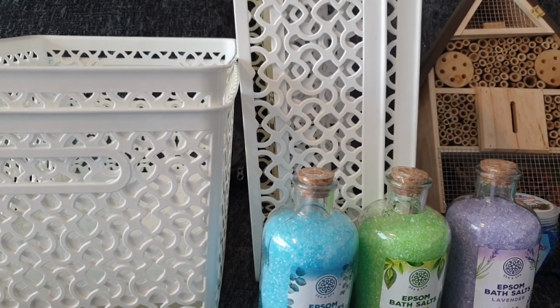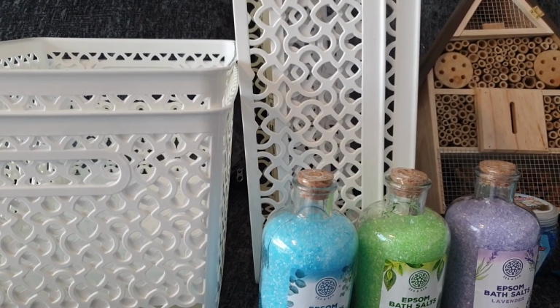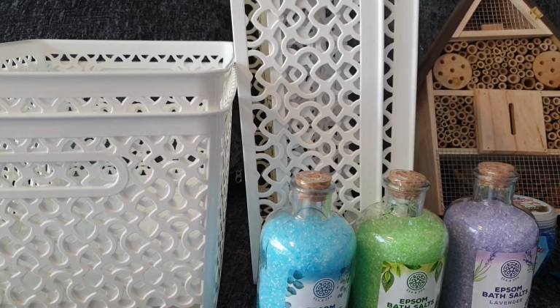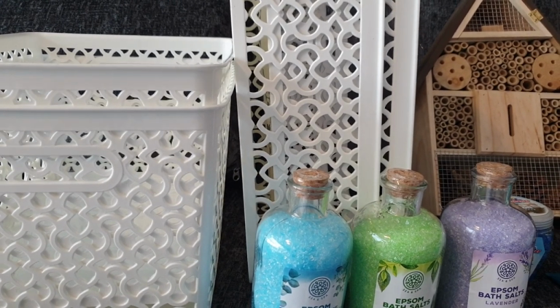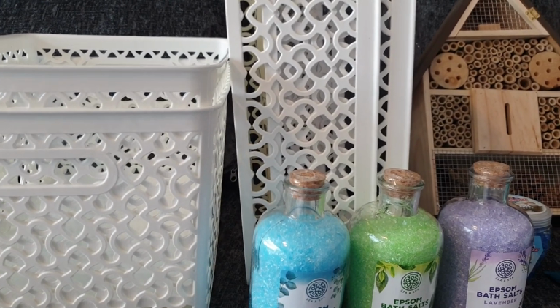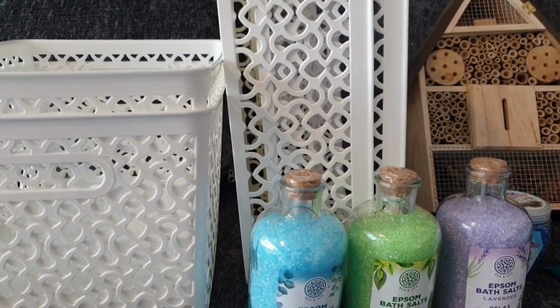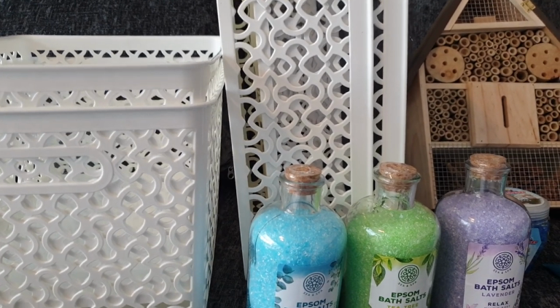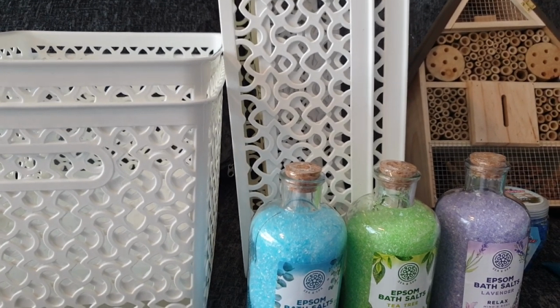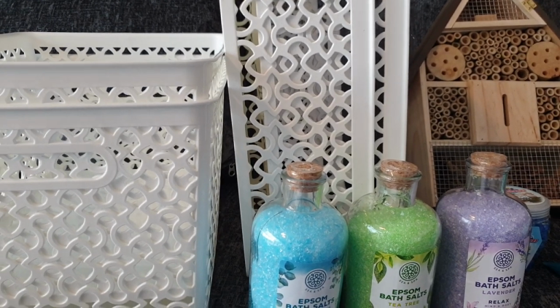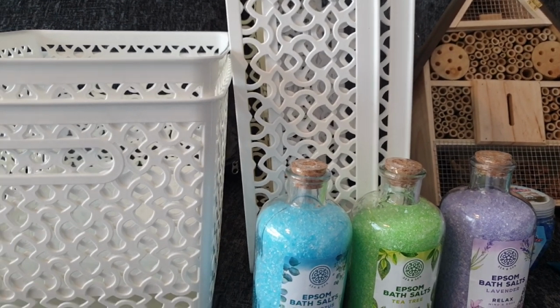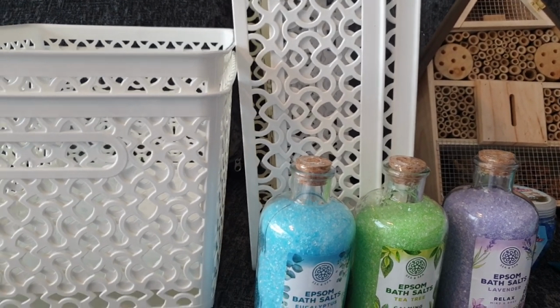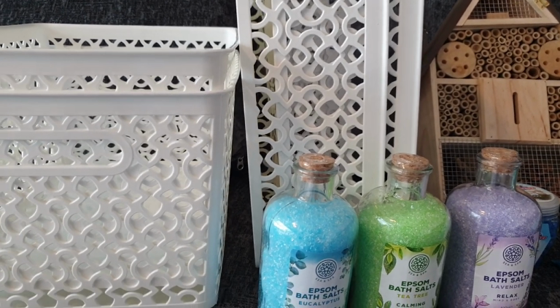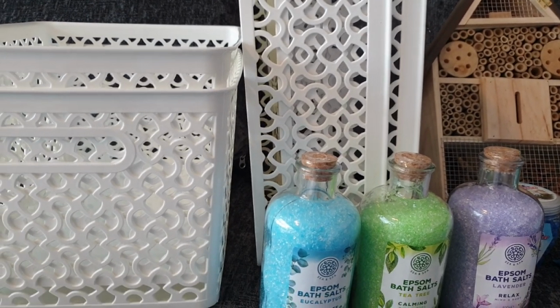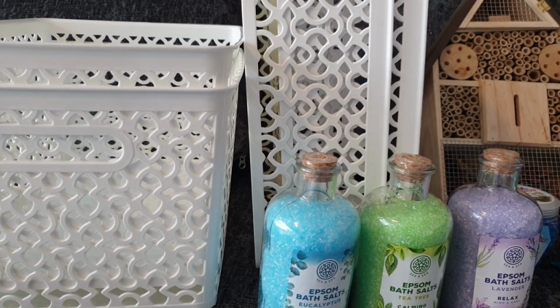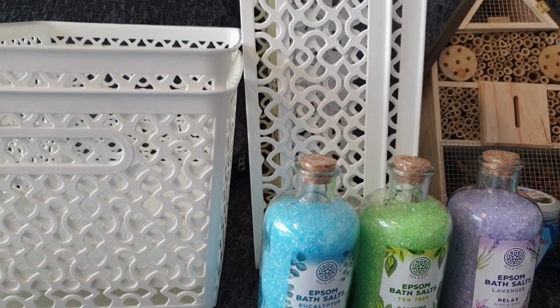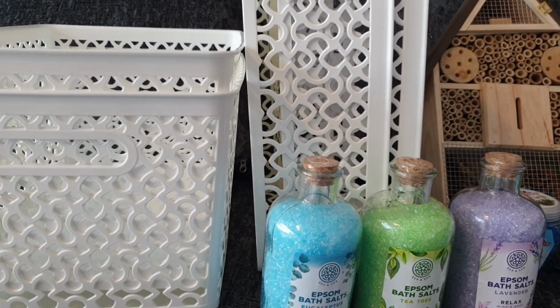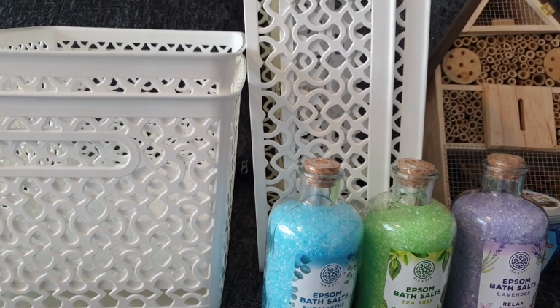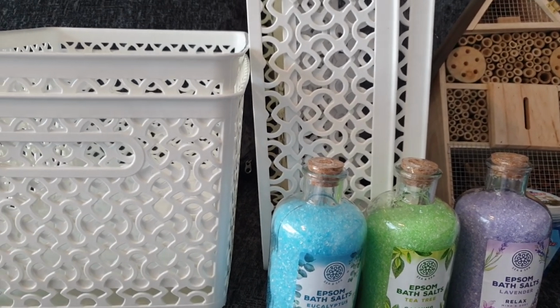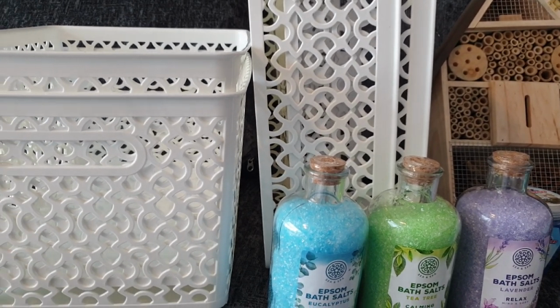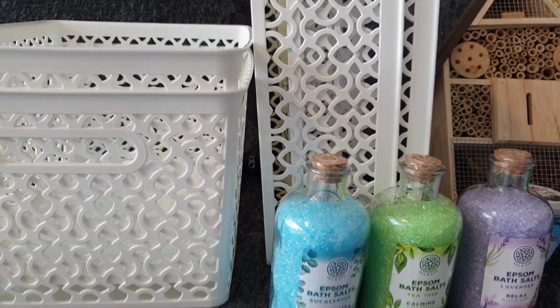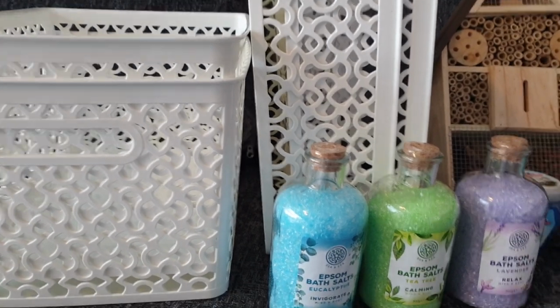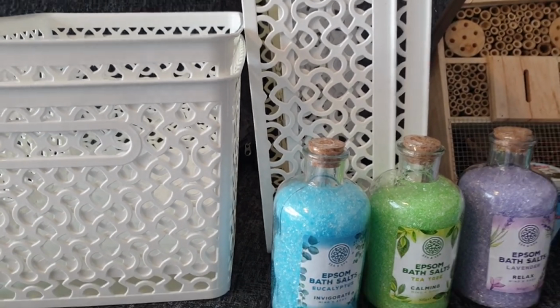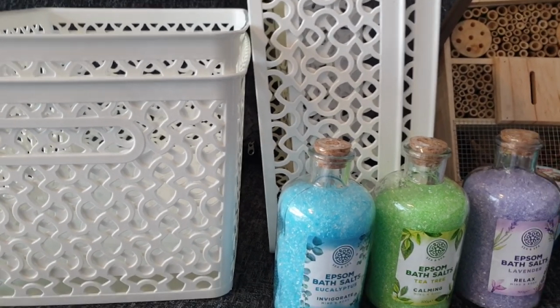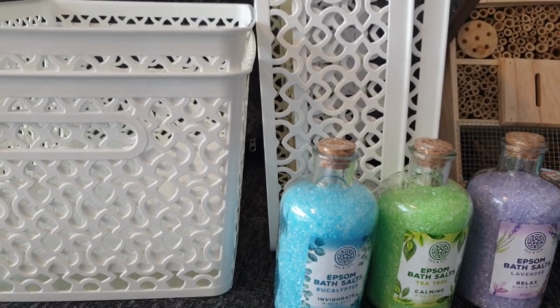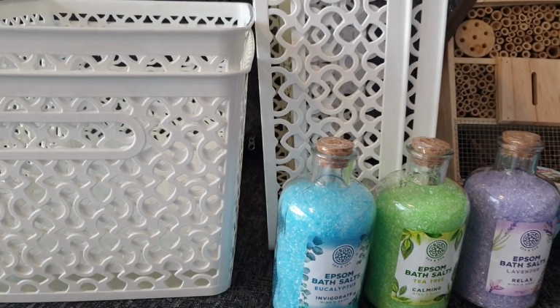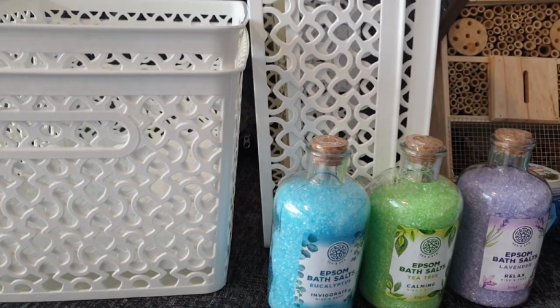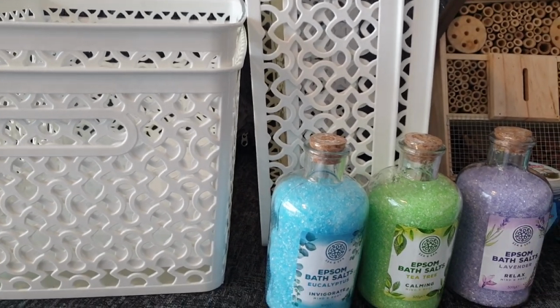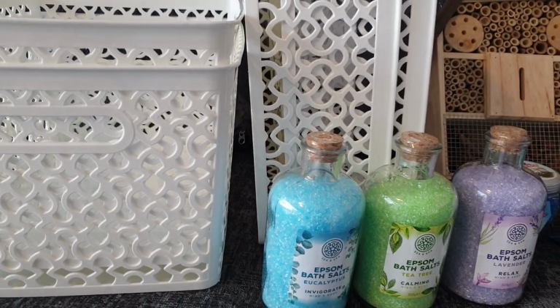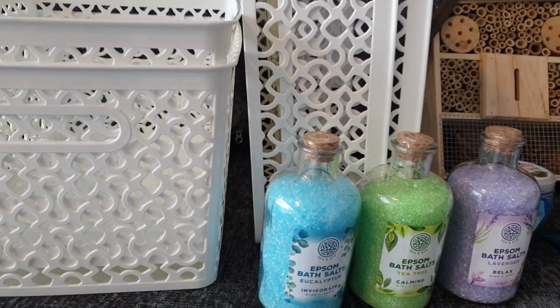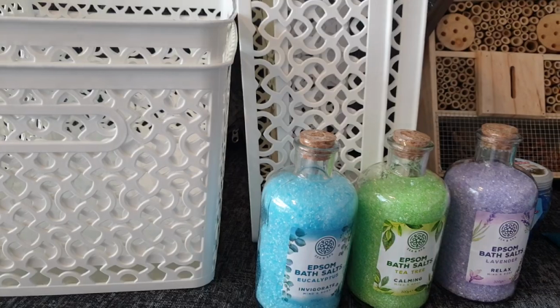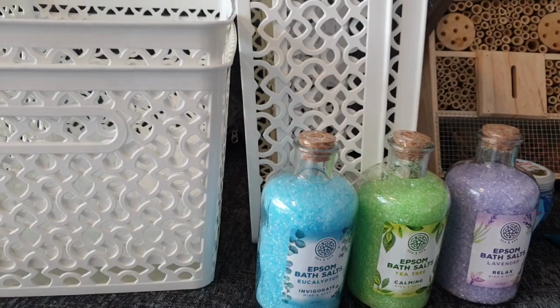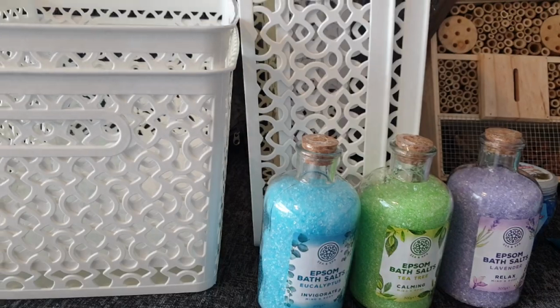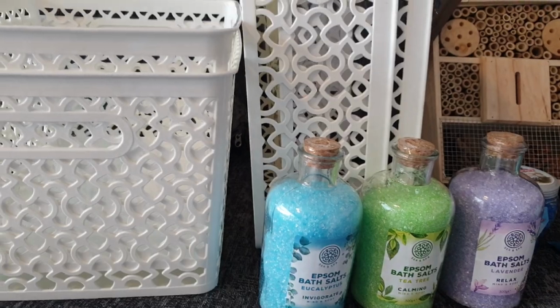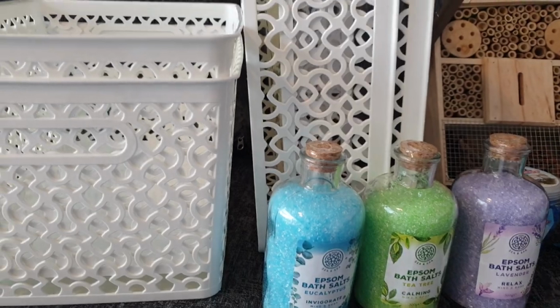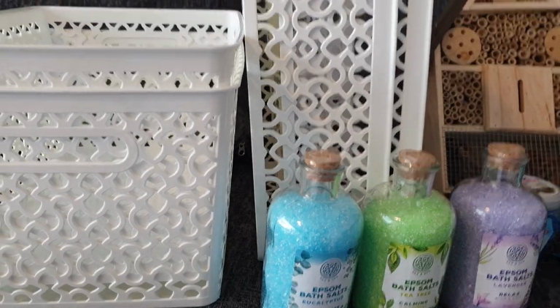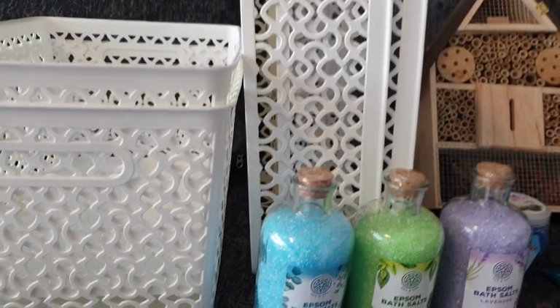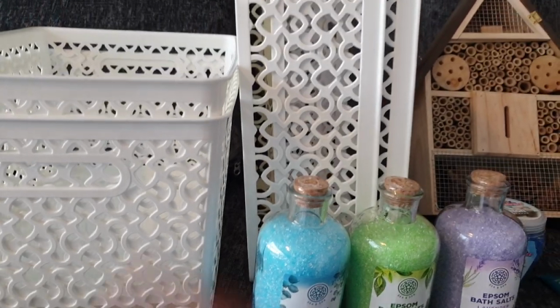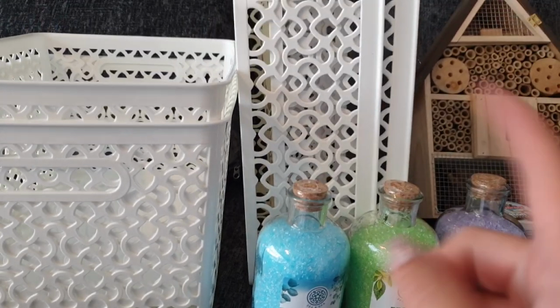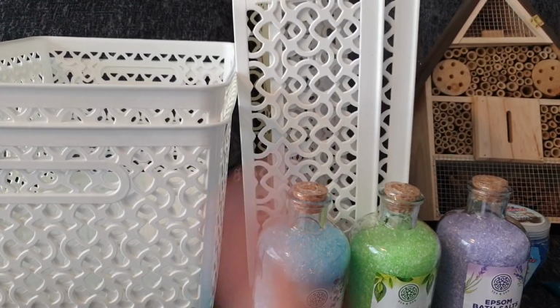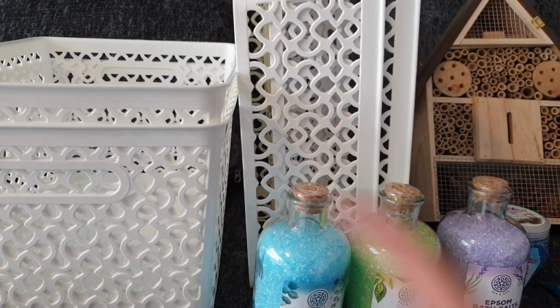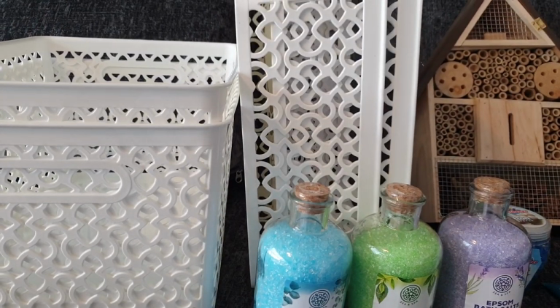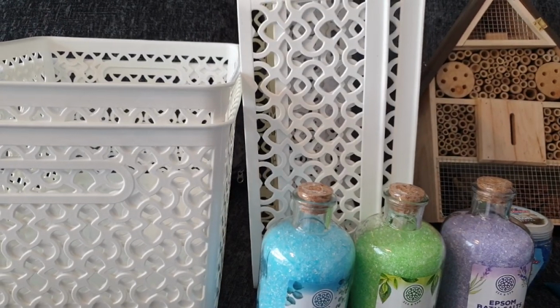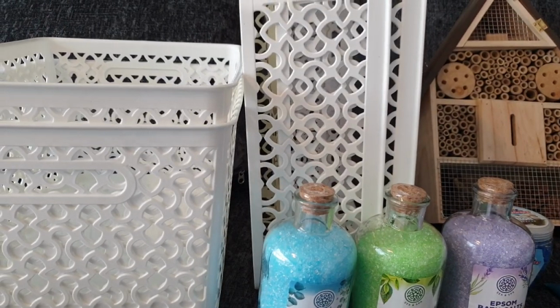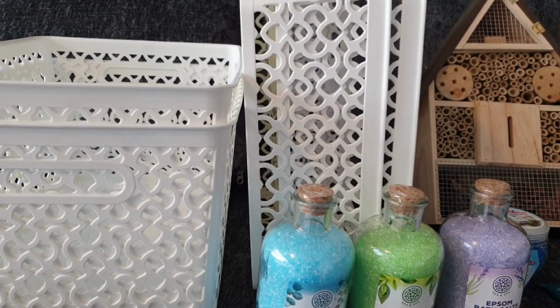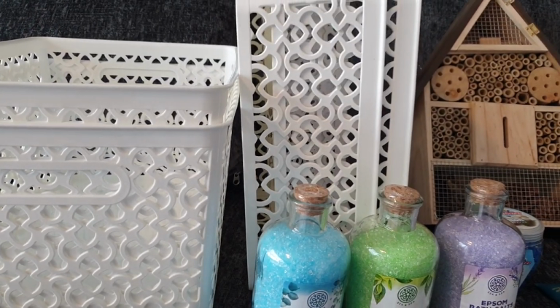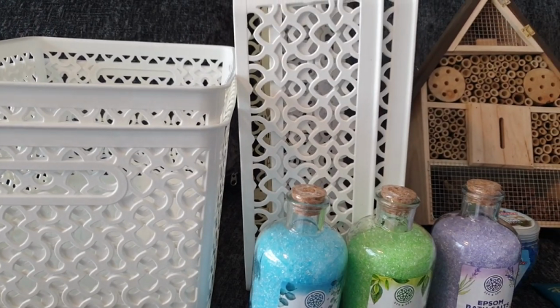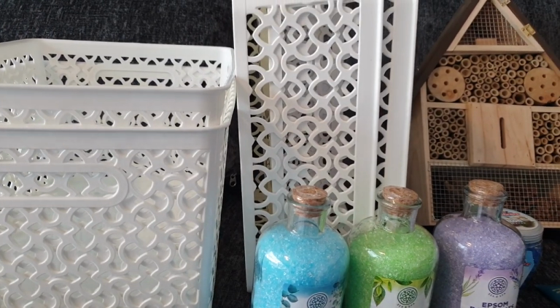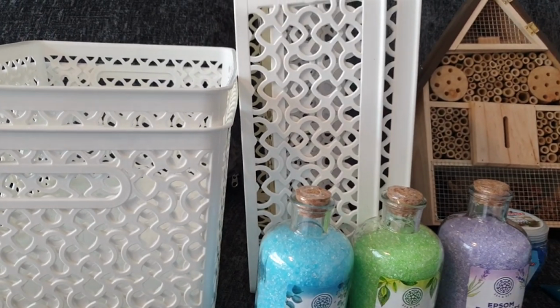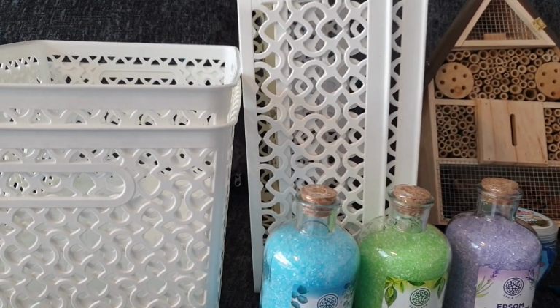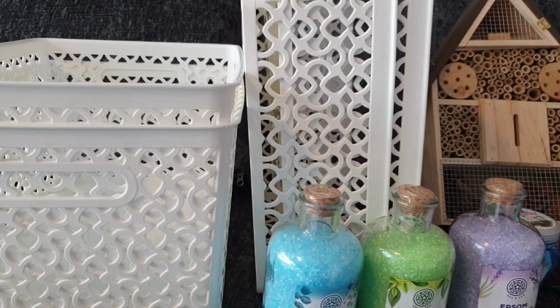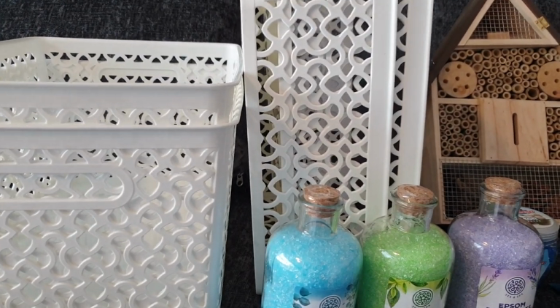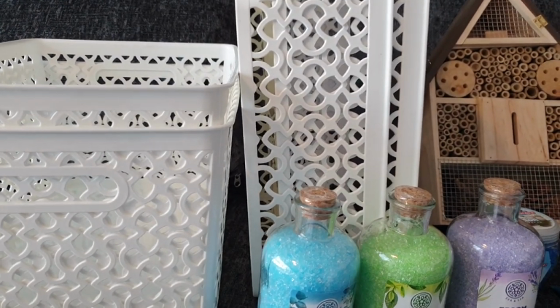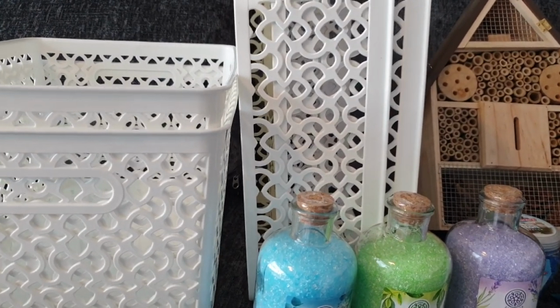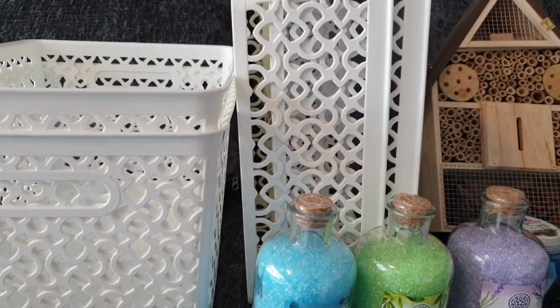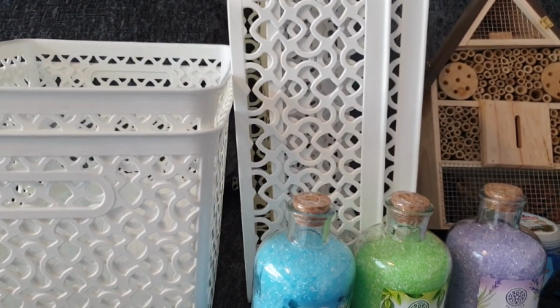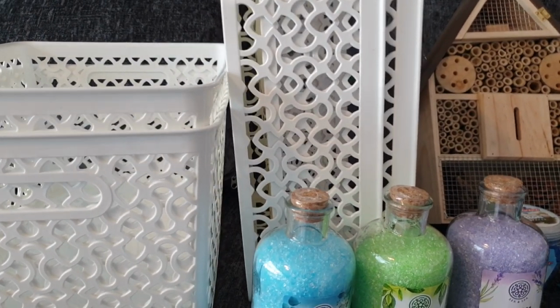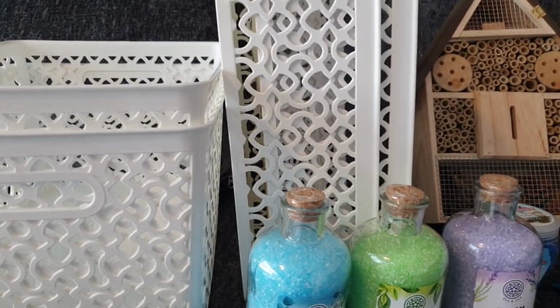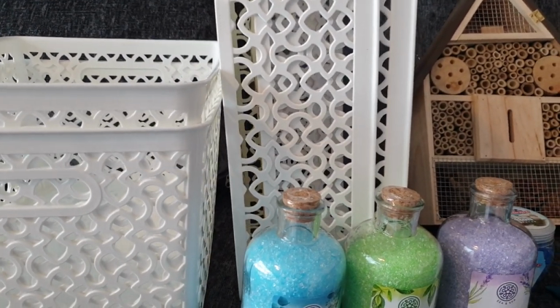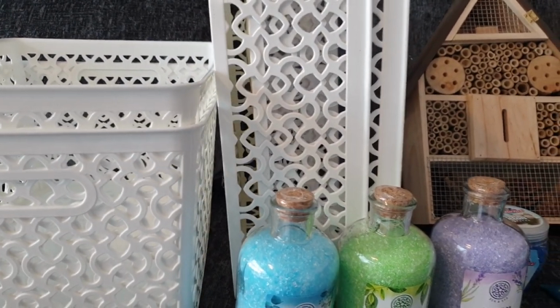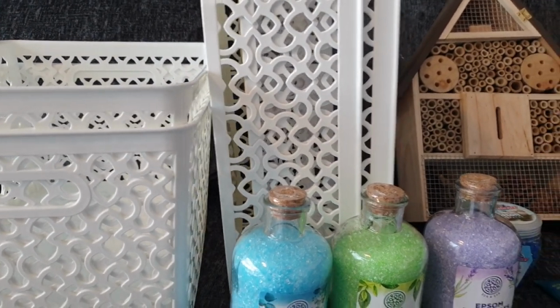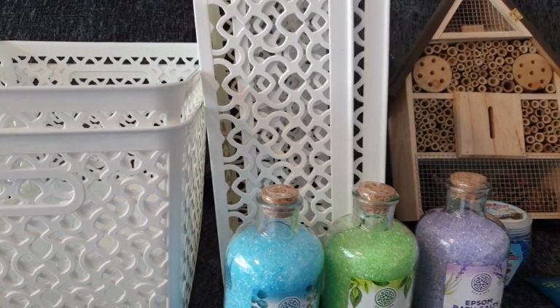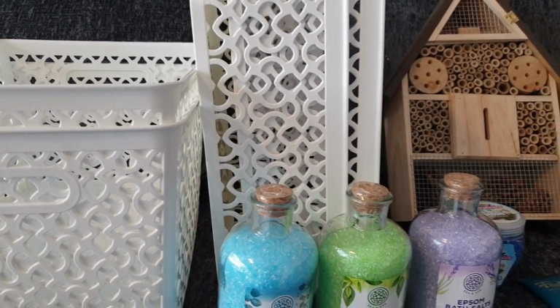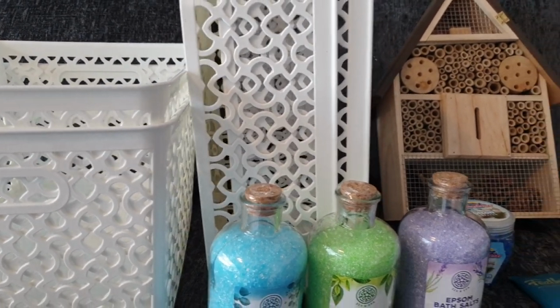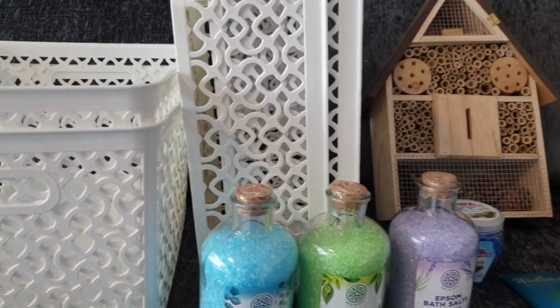The Pound Stretcher is literally right next to the Aldi where we go shopping, so if we need any more we can just pop in and grab some, and there was no queue in there.